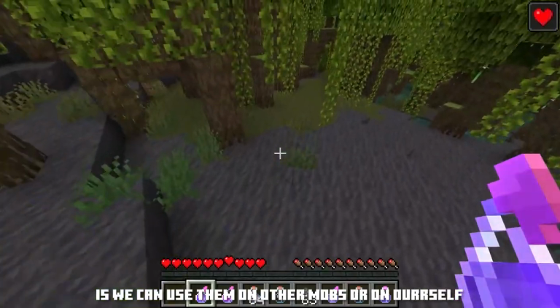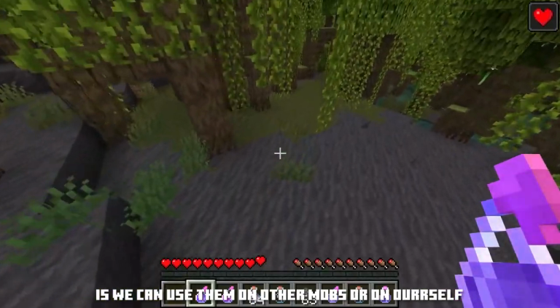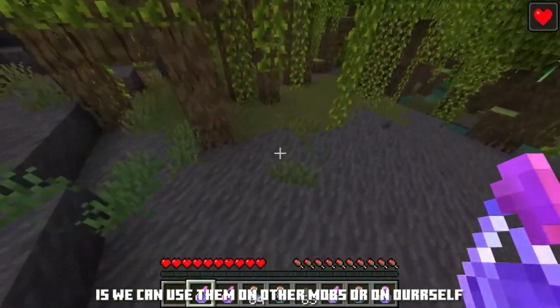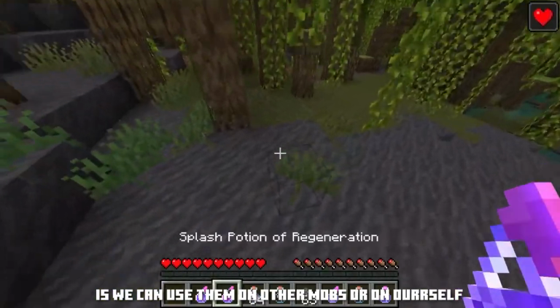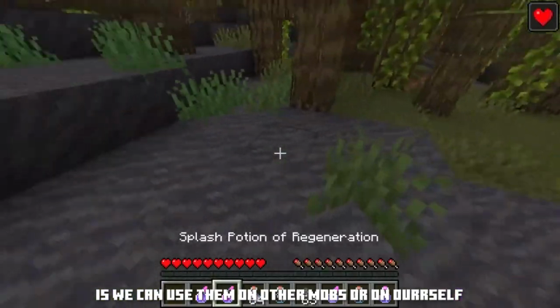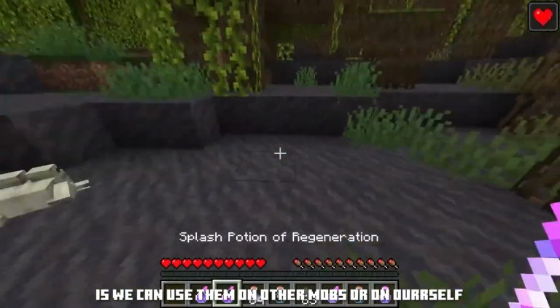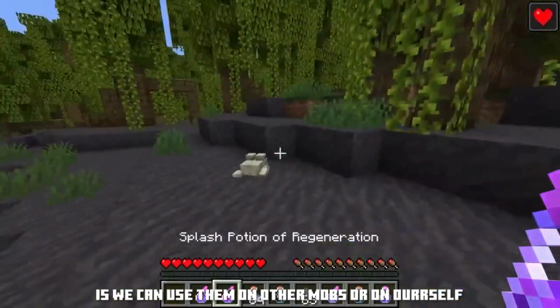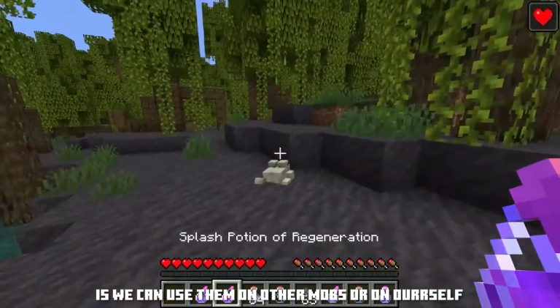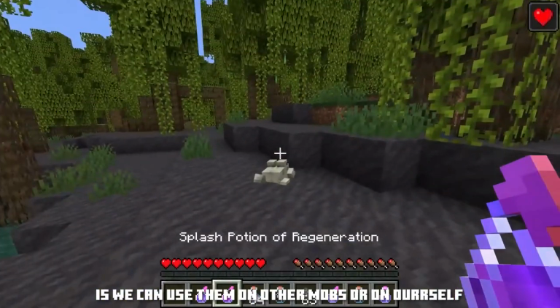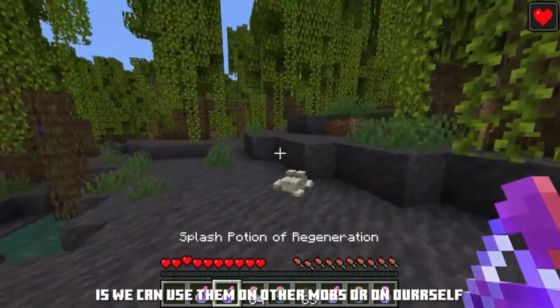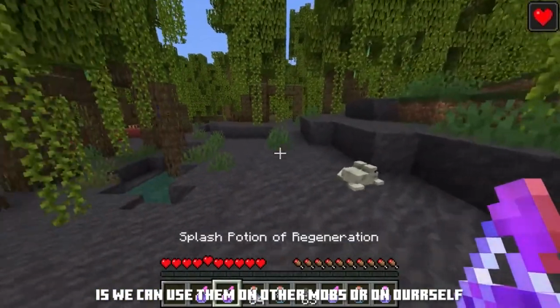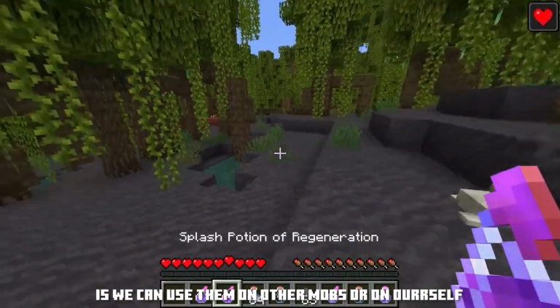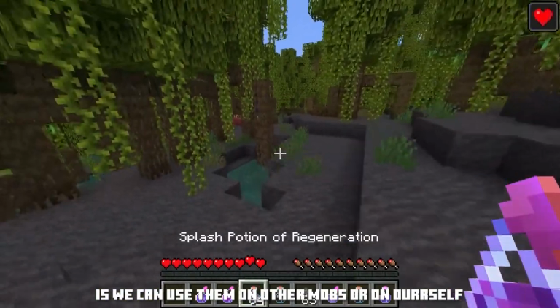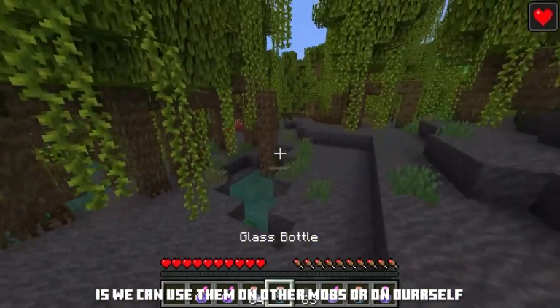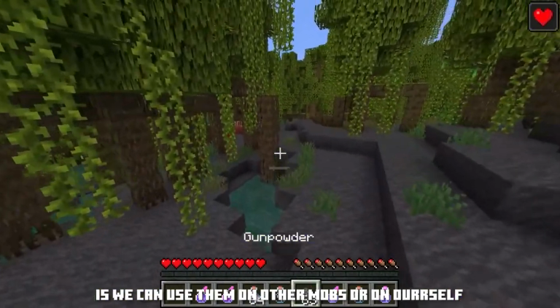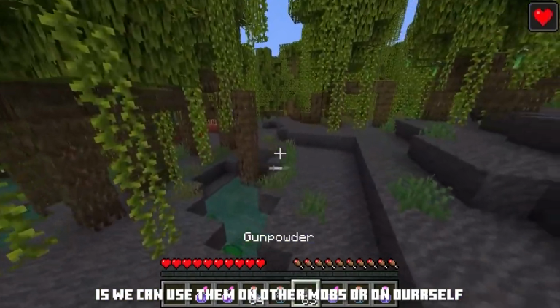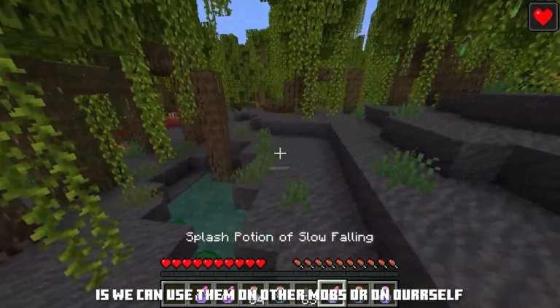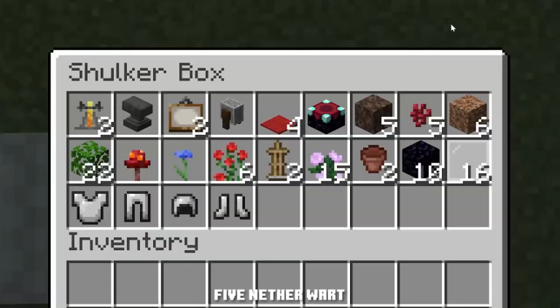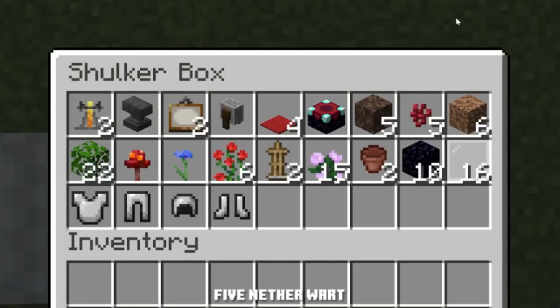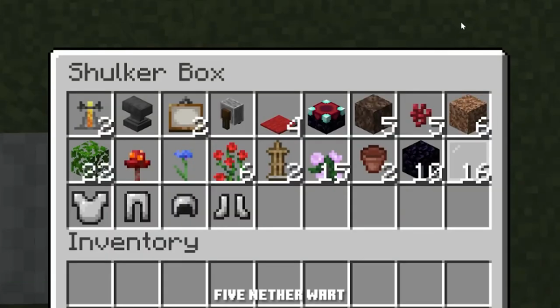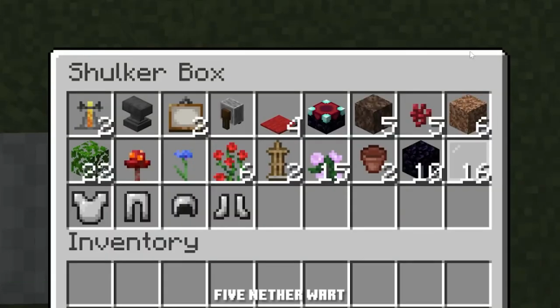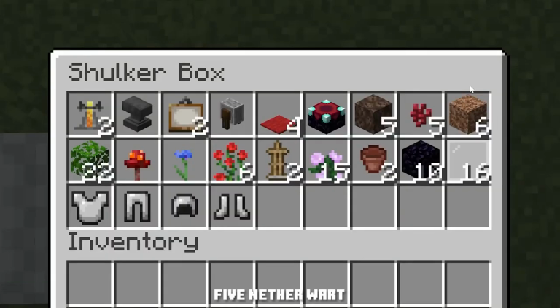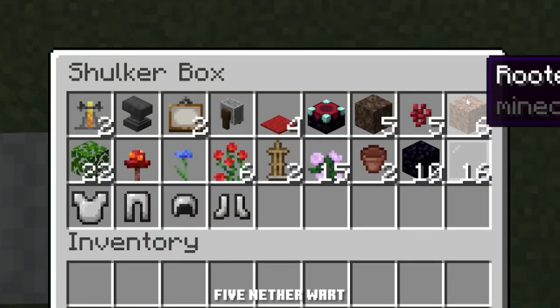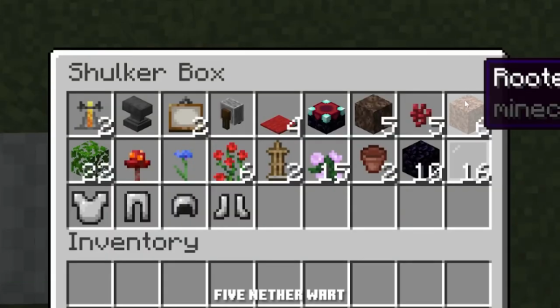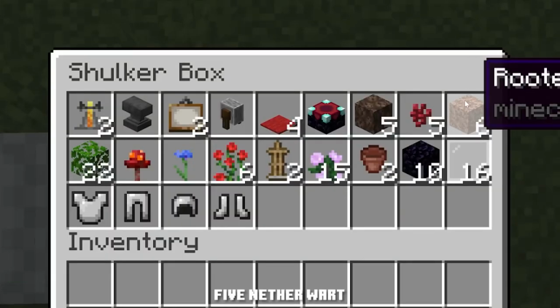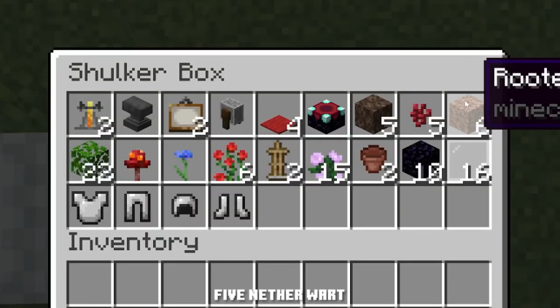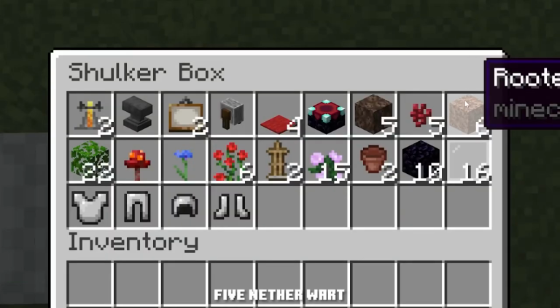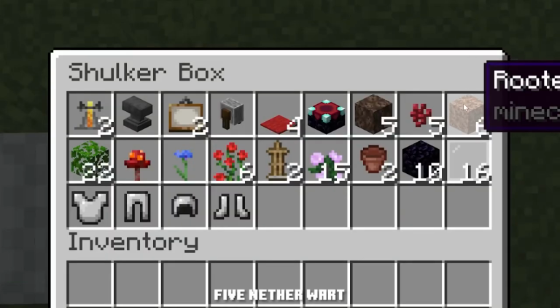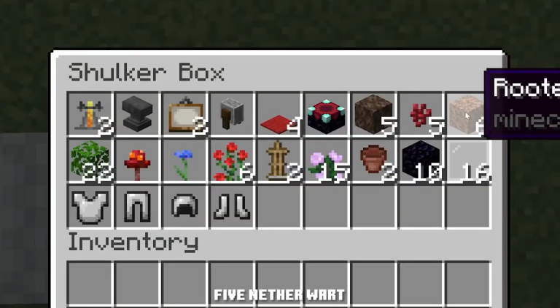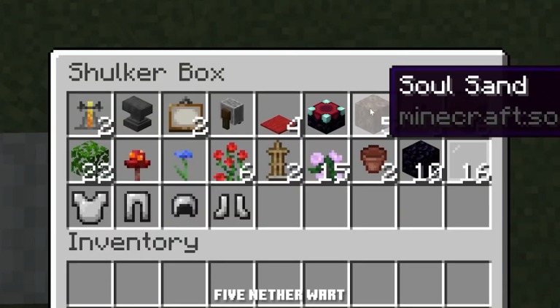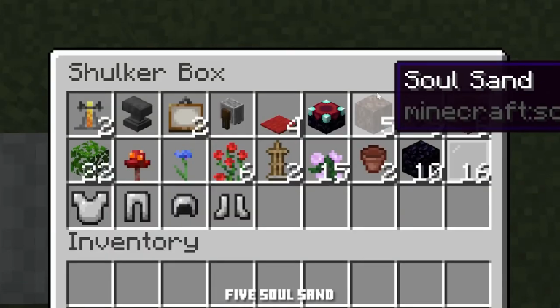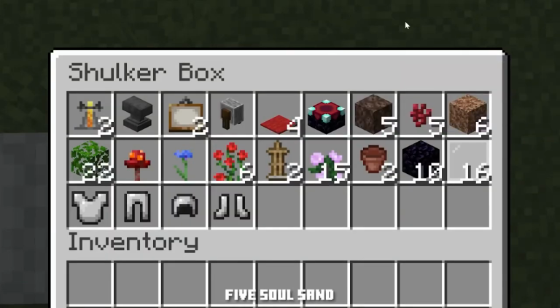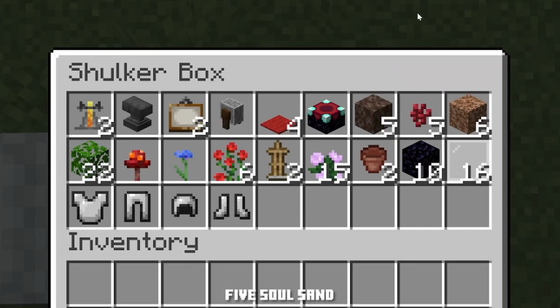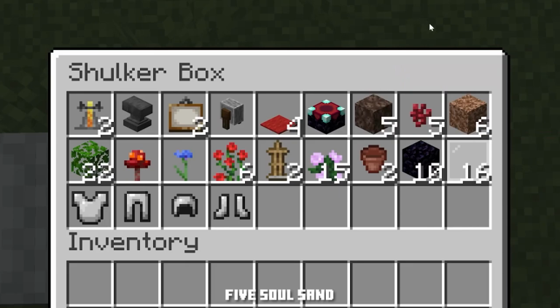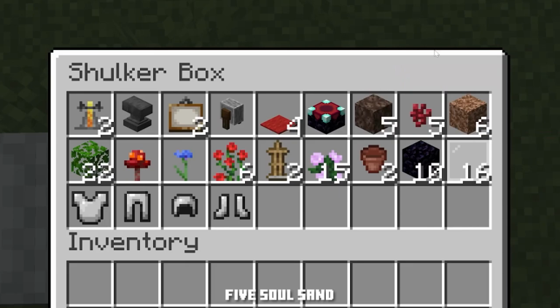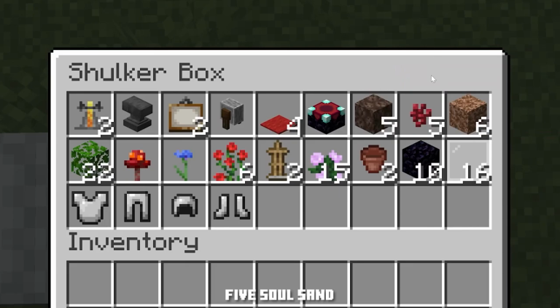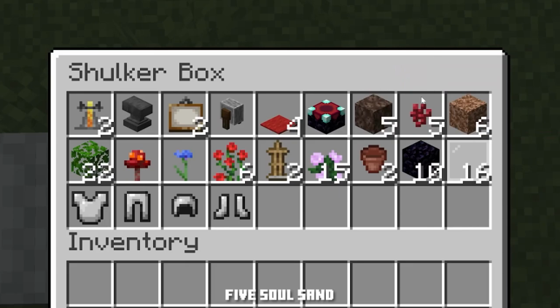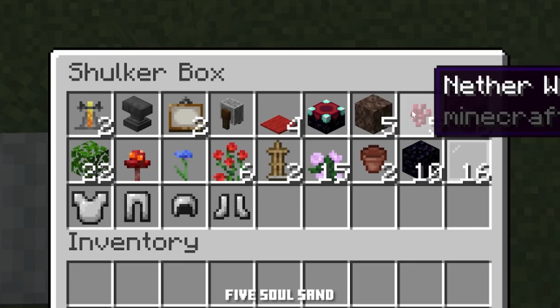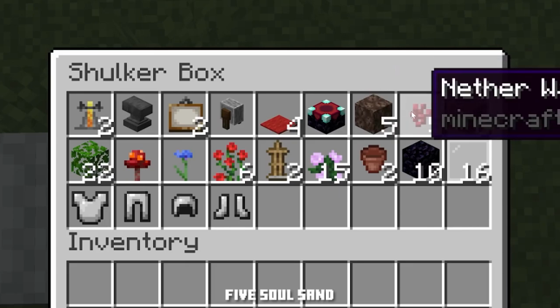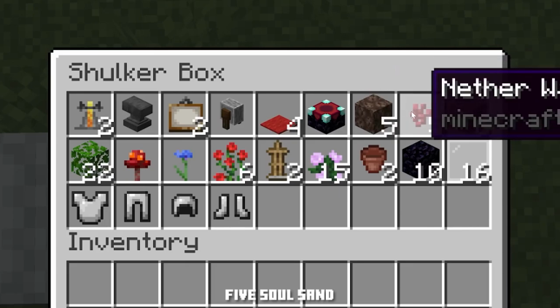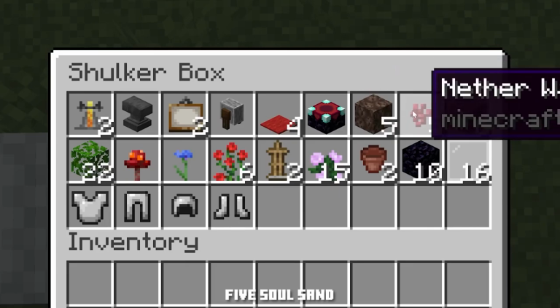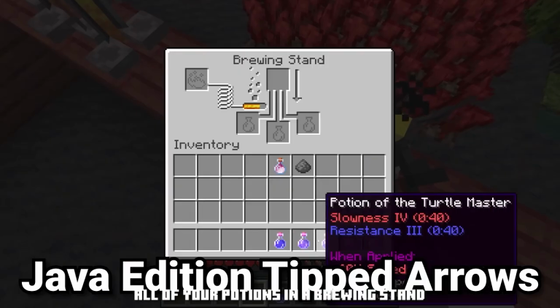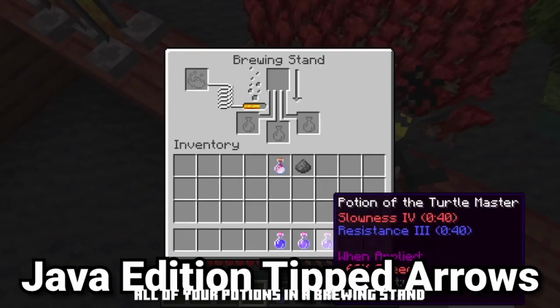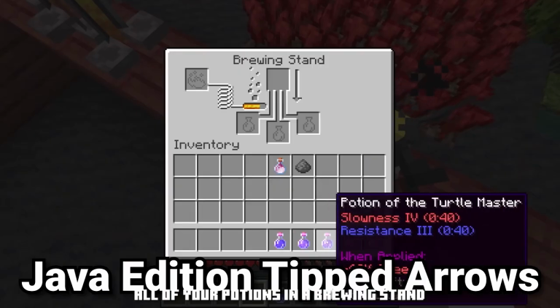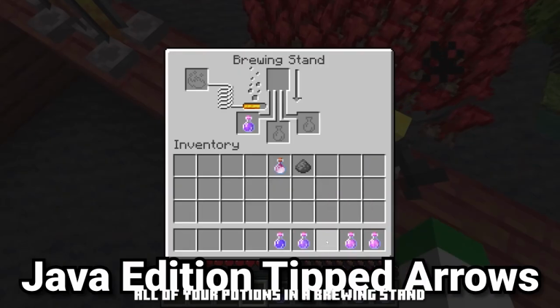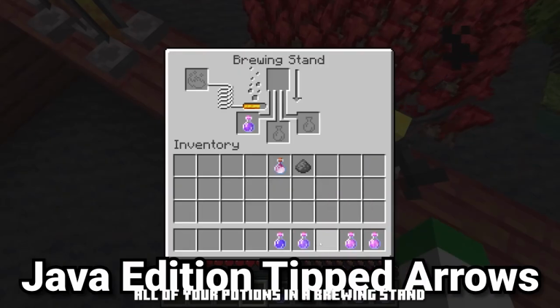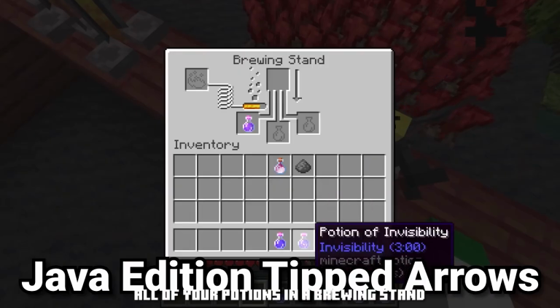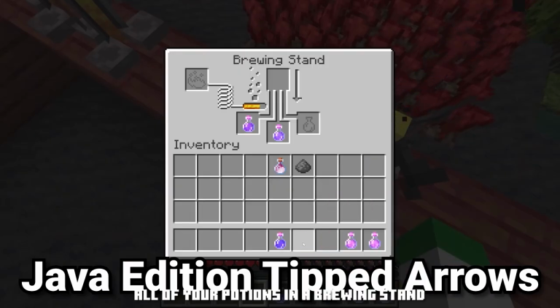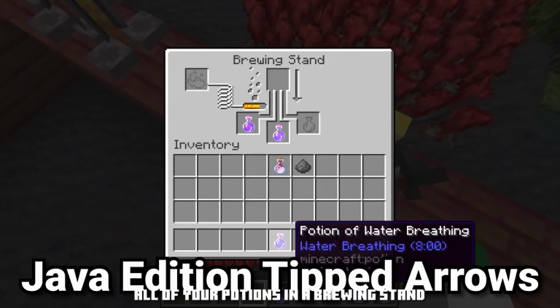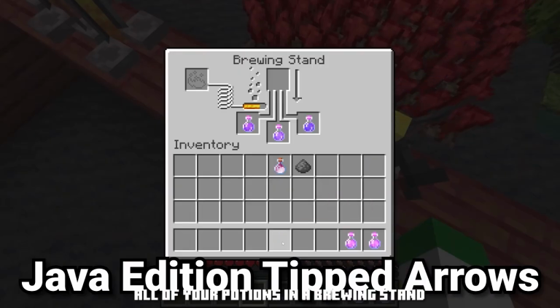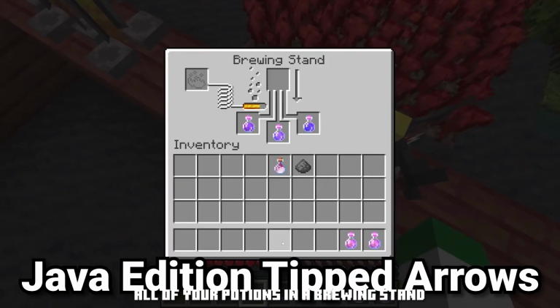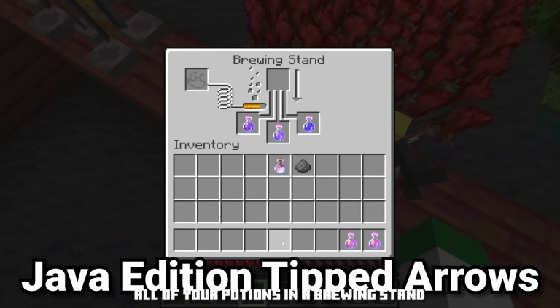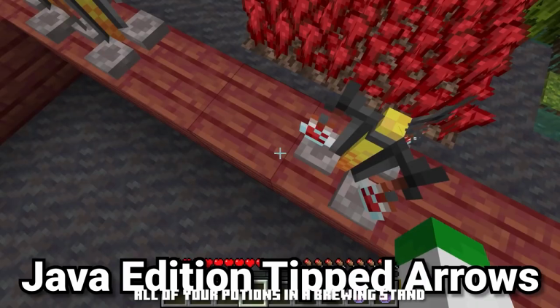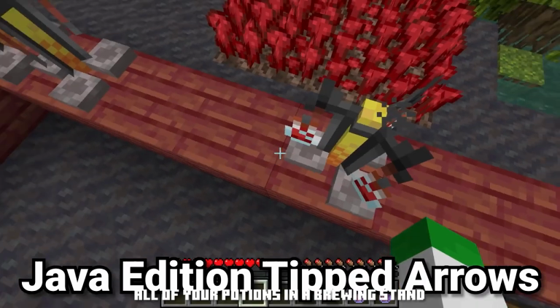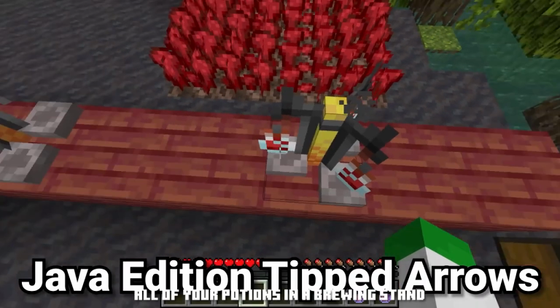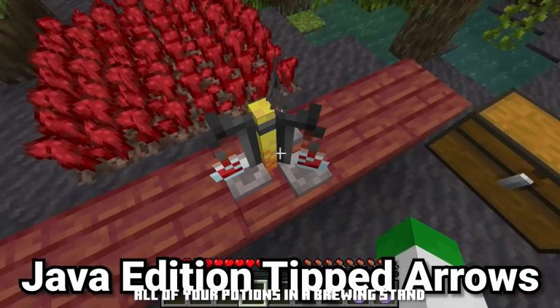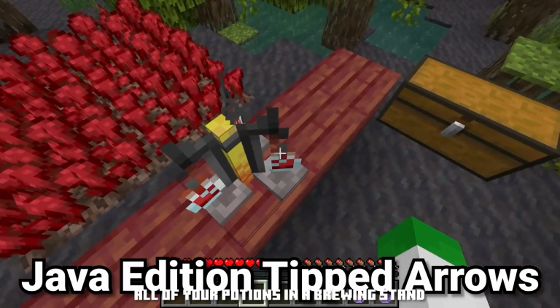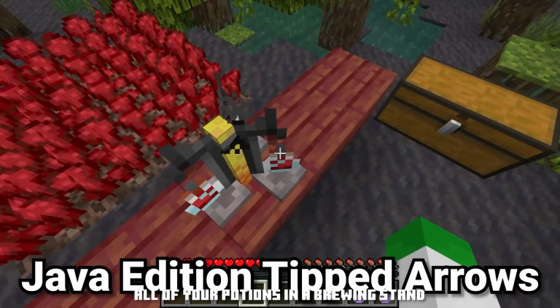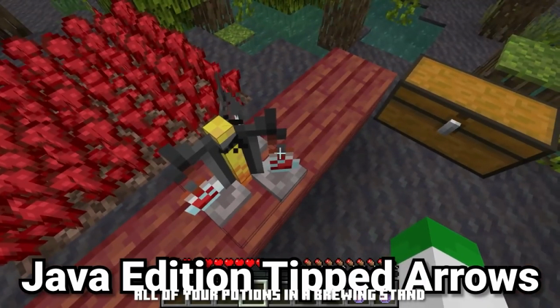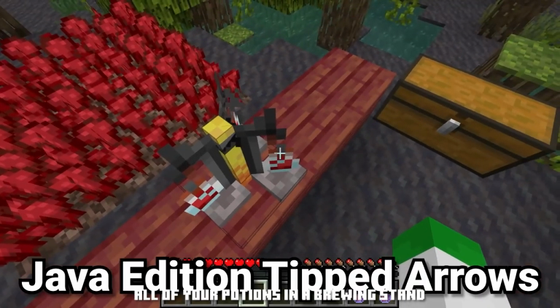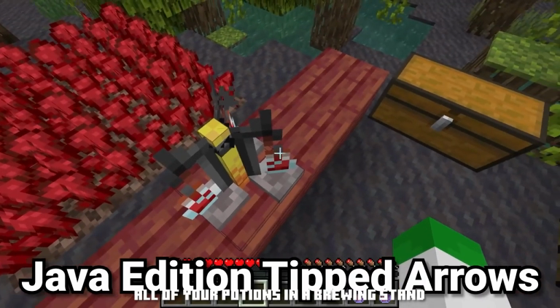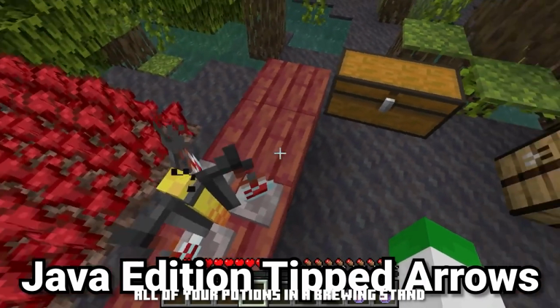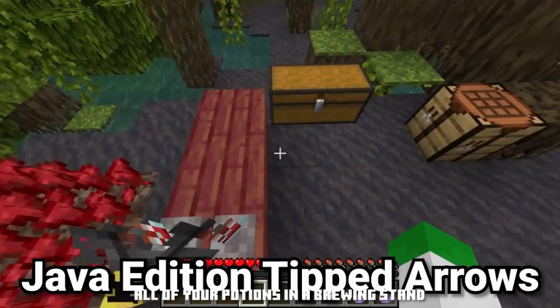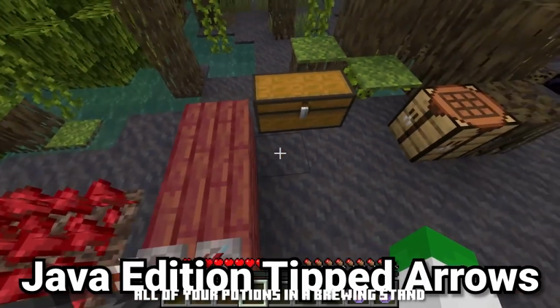We can use them on other mobs or on herself. Five nether wart, five soul sand — all of your potions in a brewing stand.